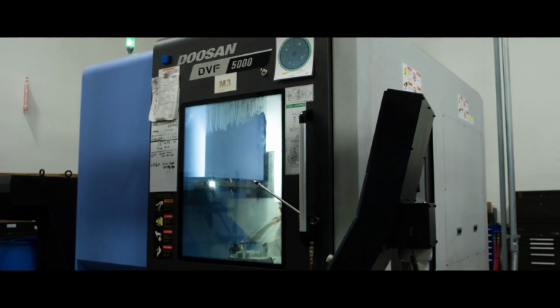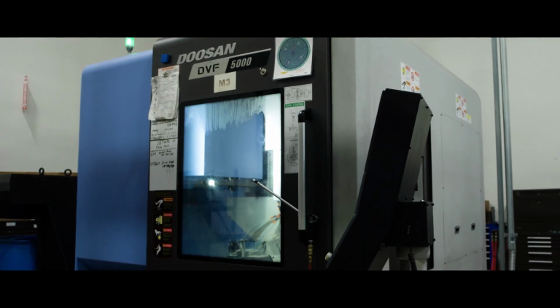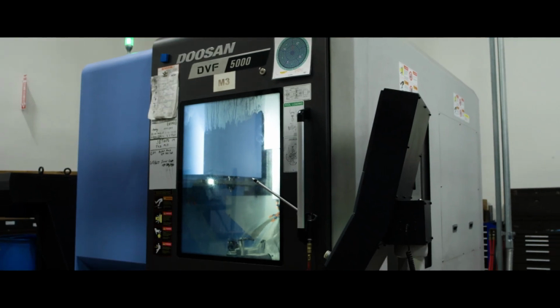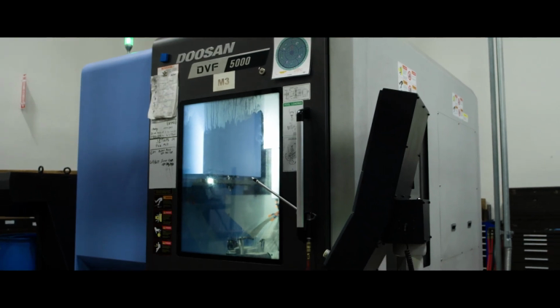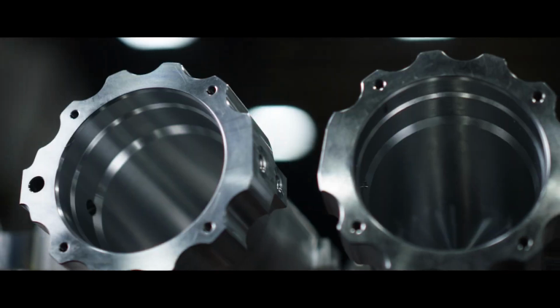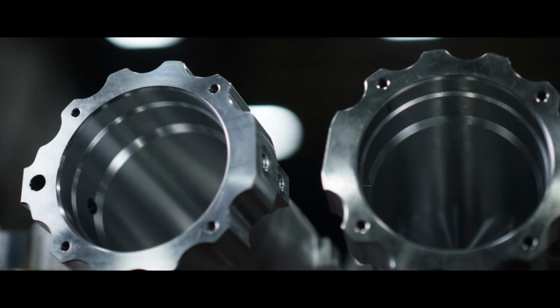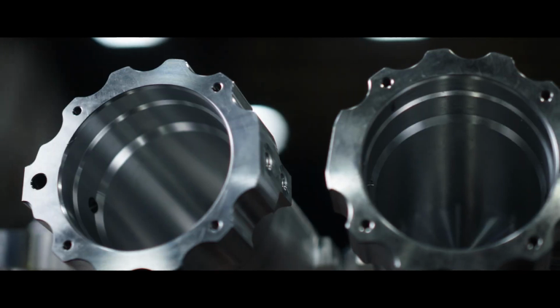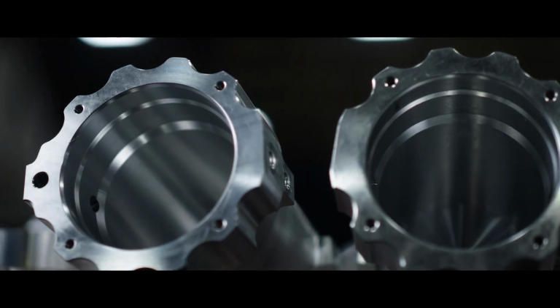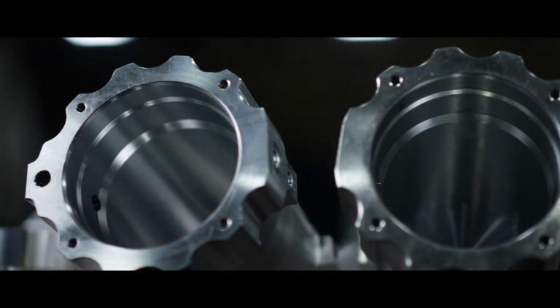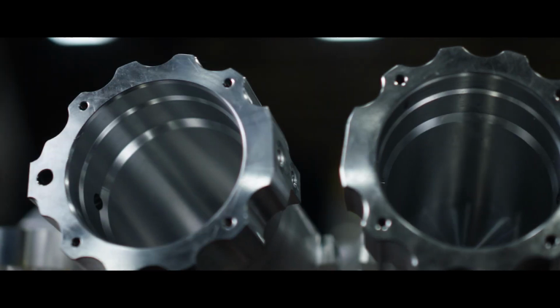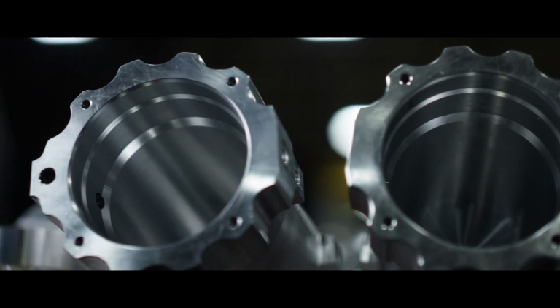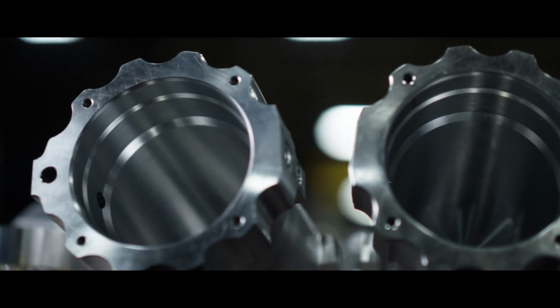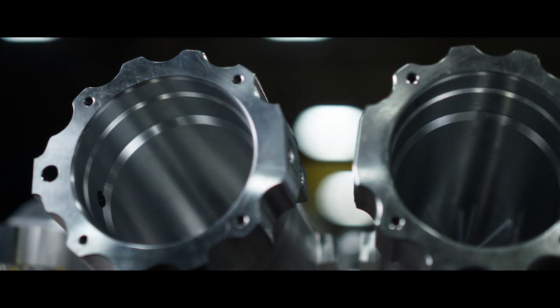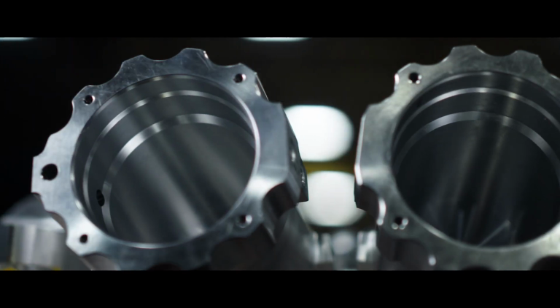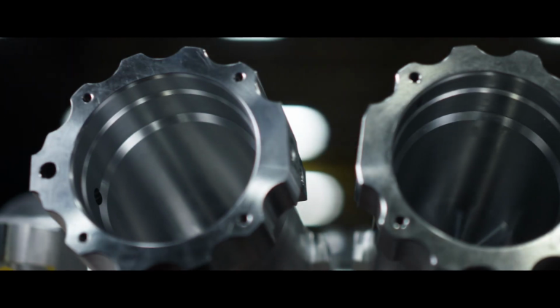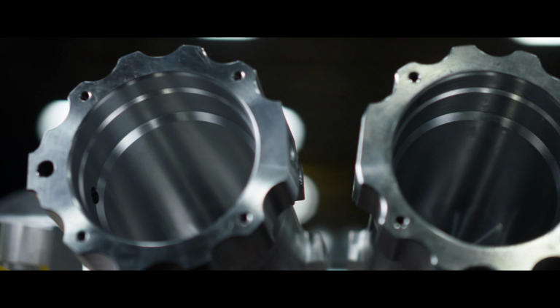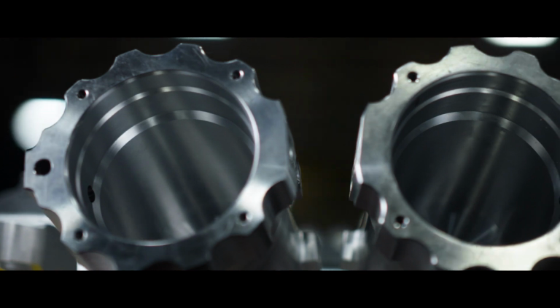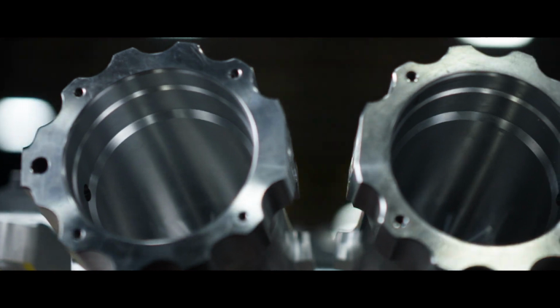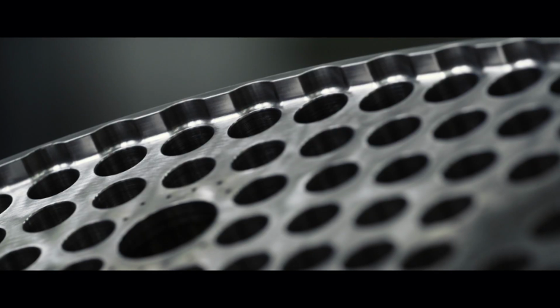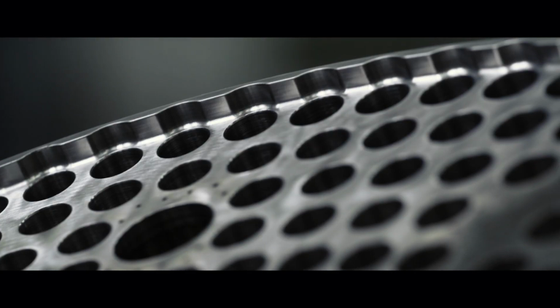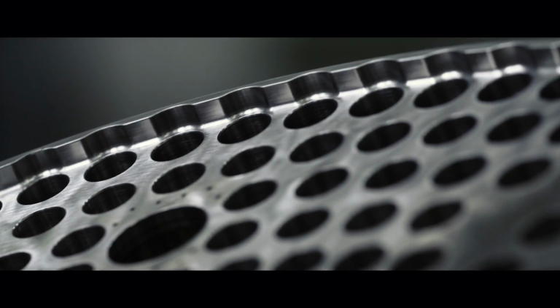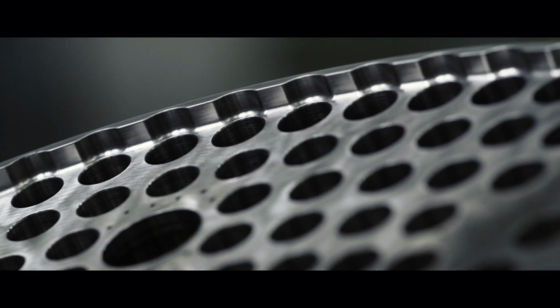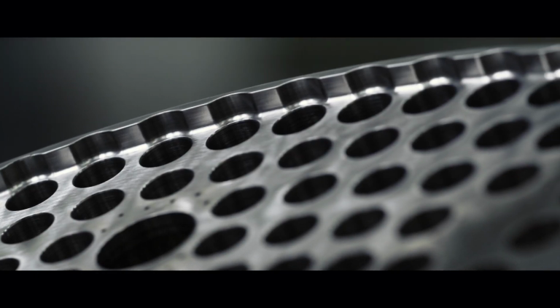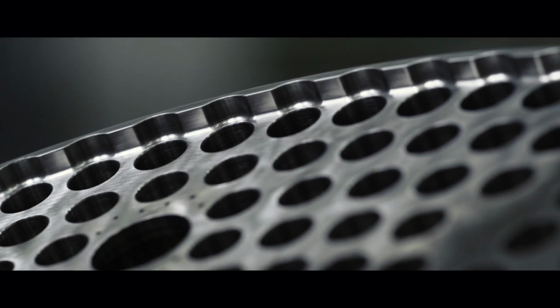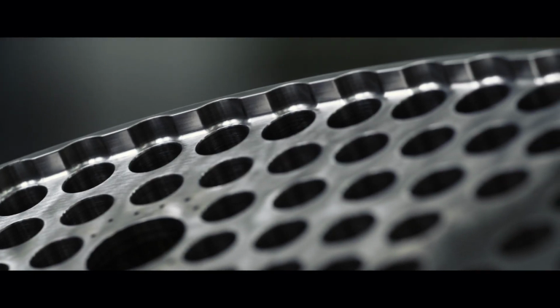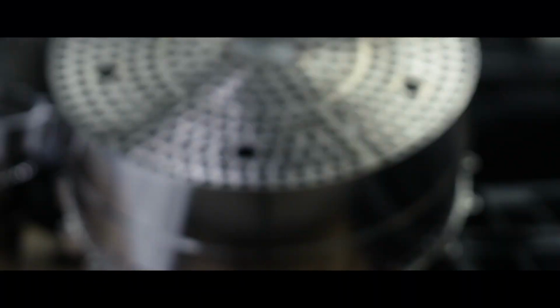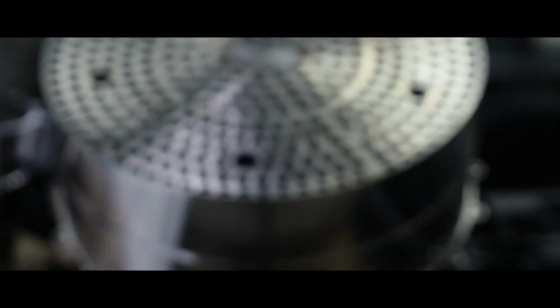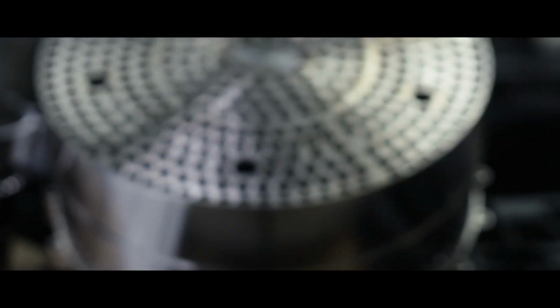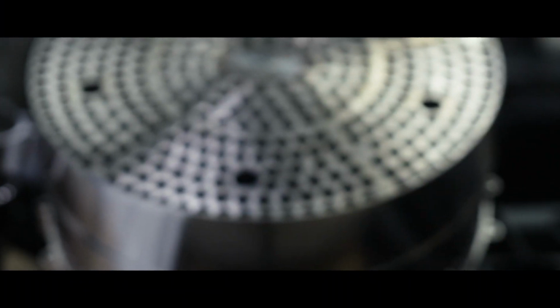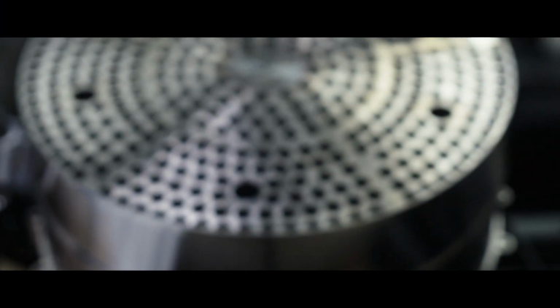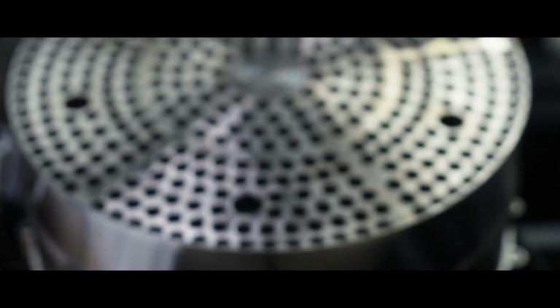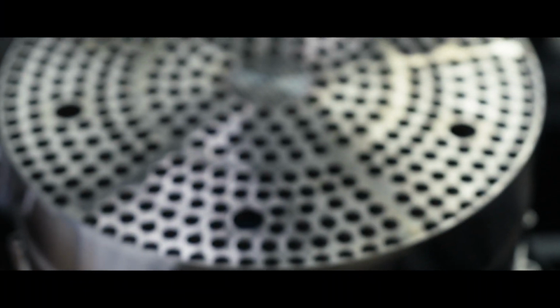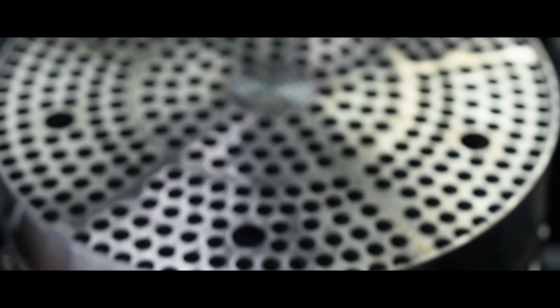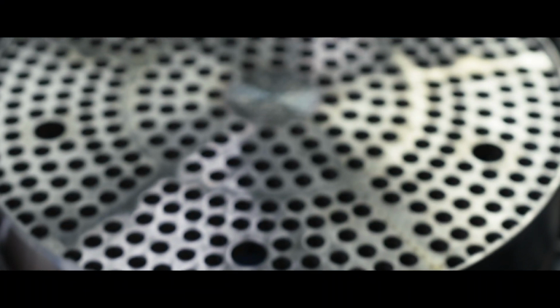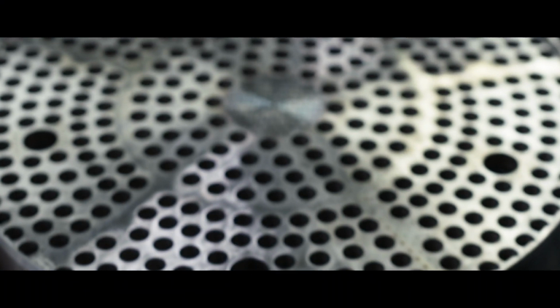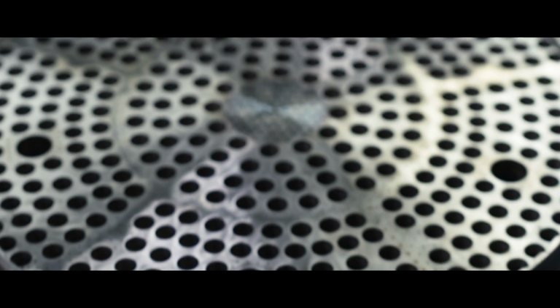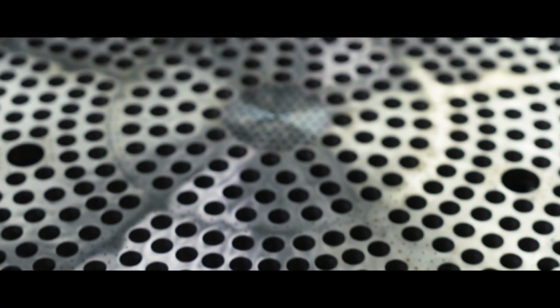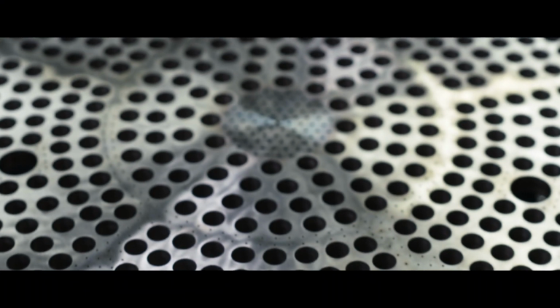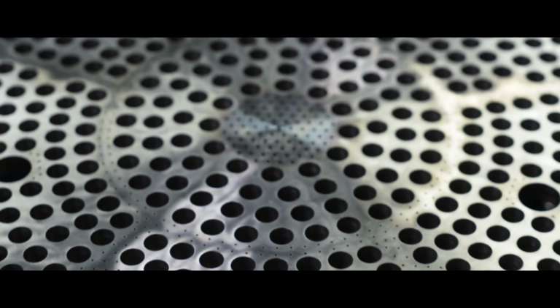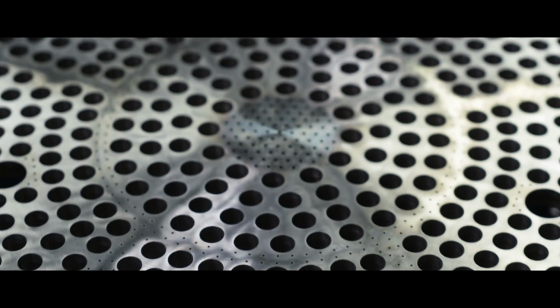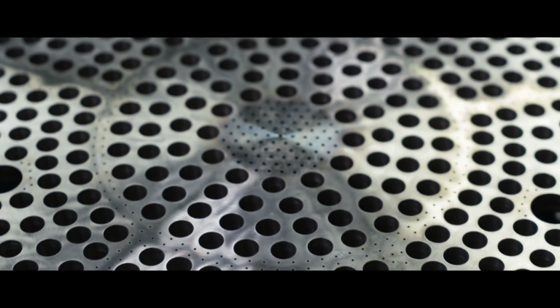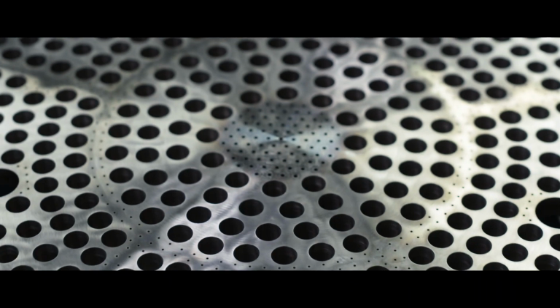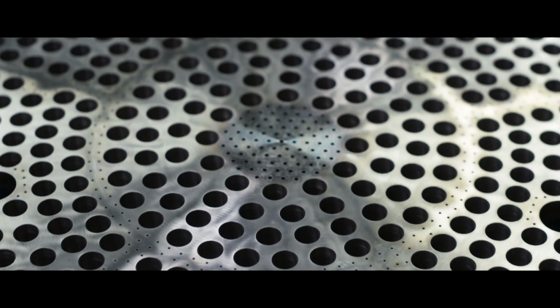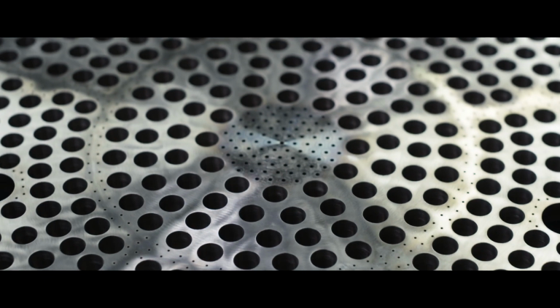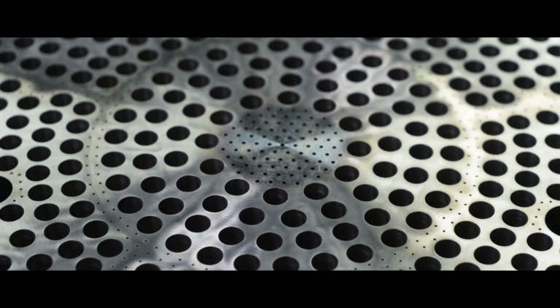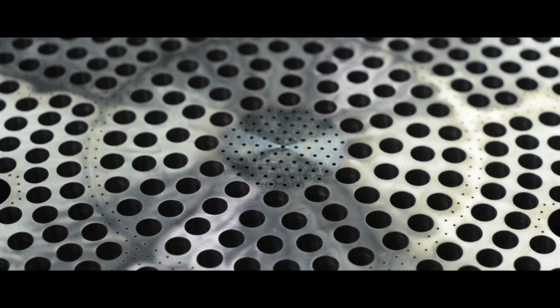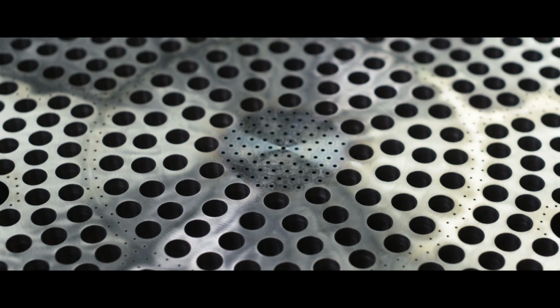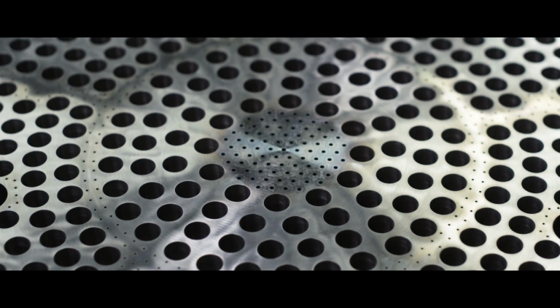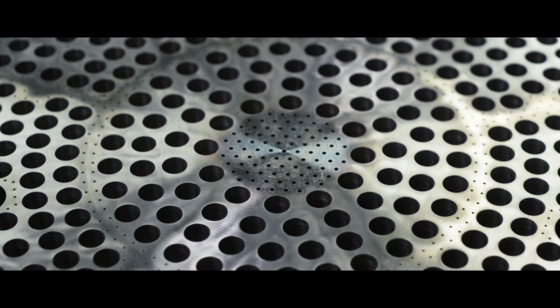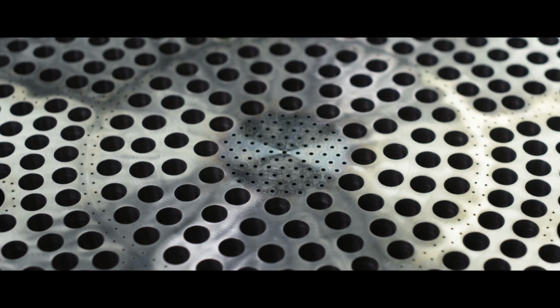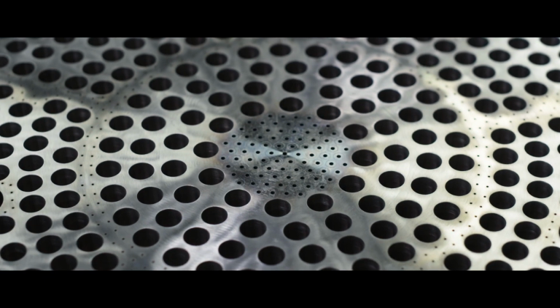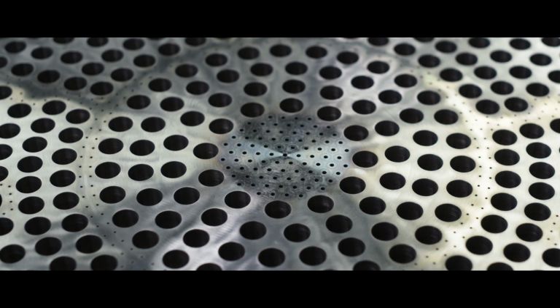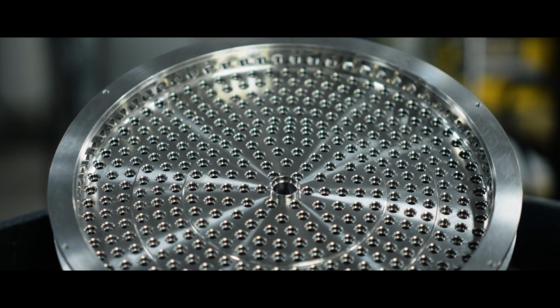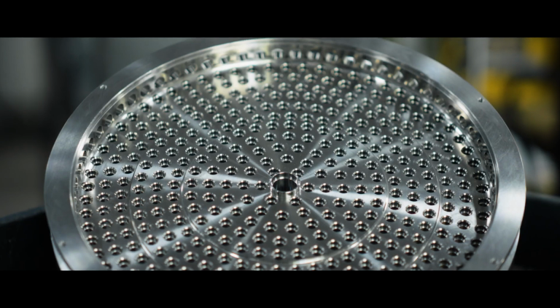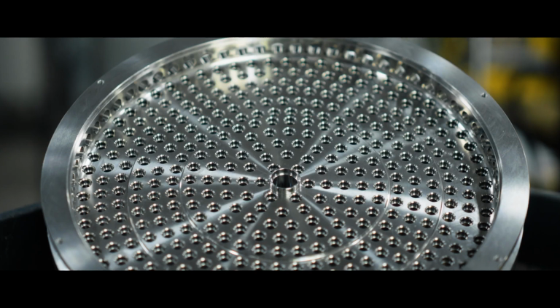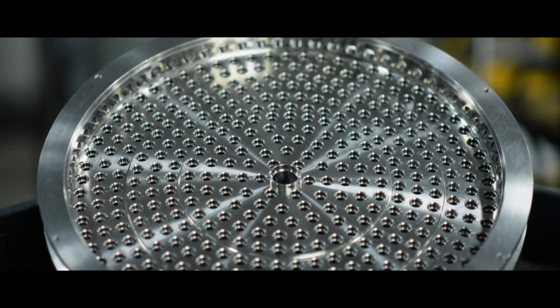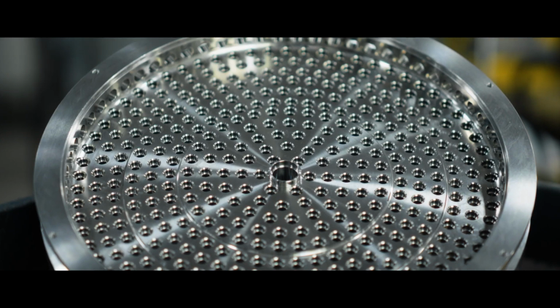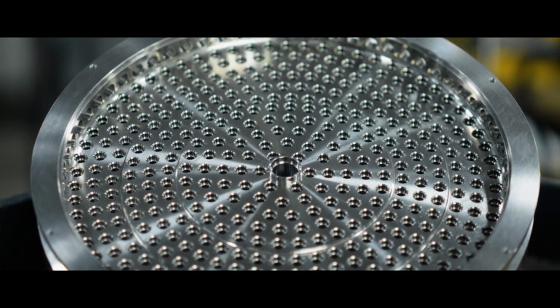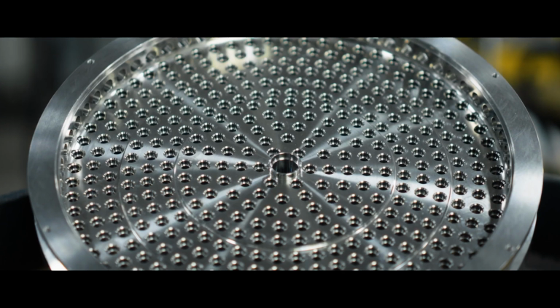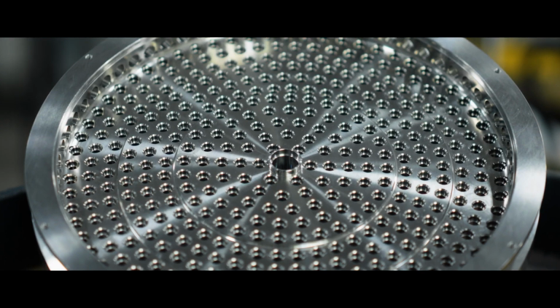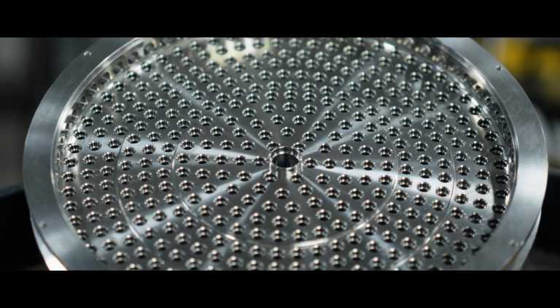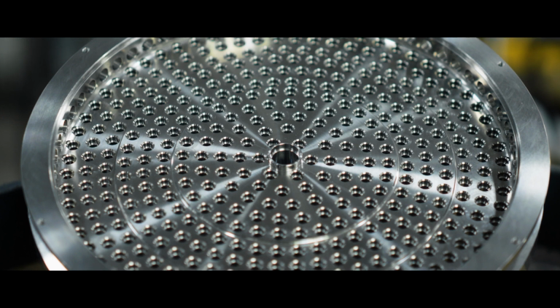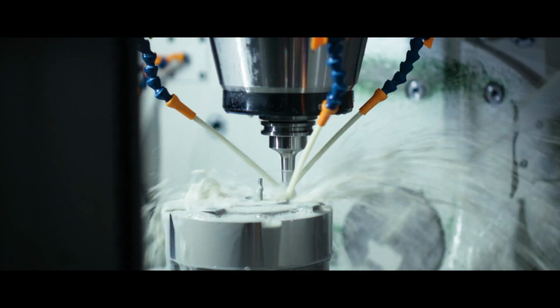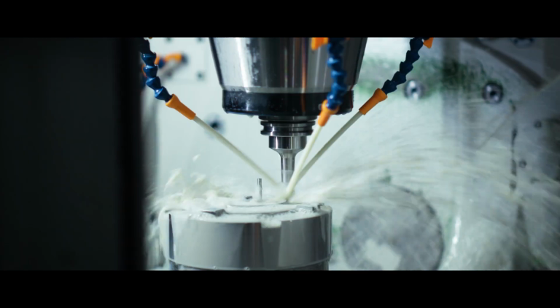We run a lot of different parts. Some of them have very long cycle times. The DVF 5000s run 24 hours a day. They're rock solid.